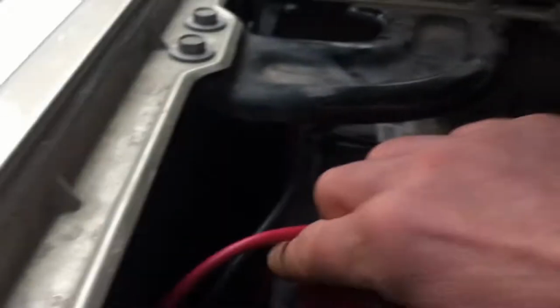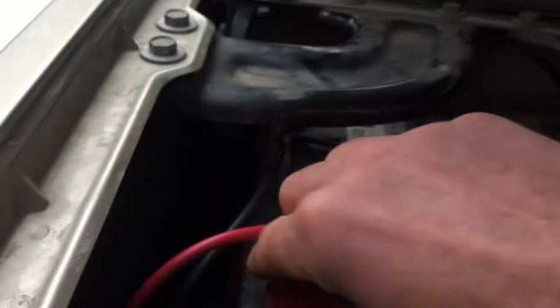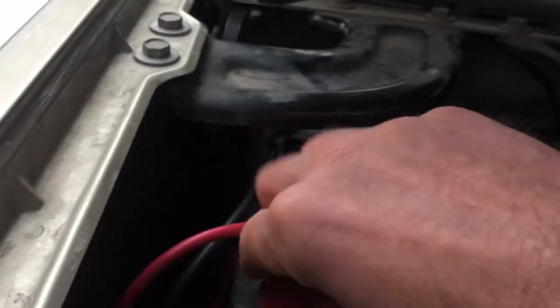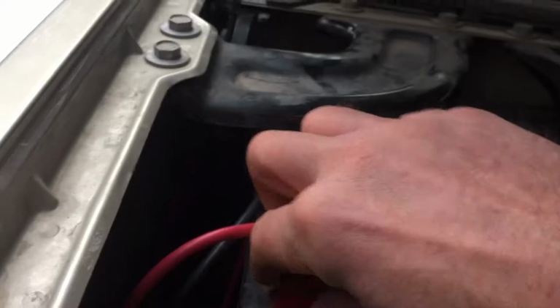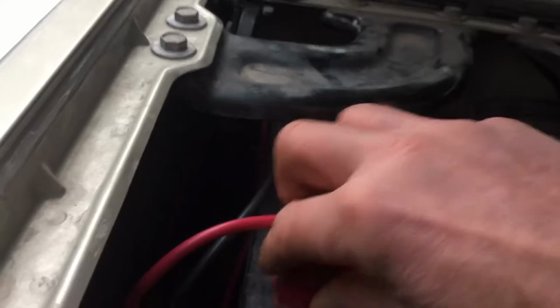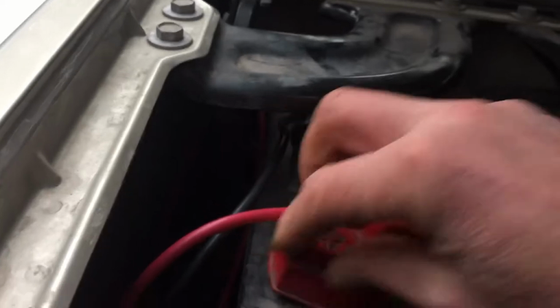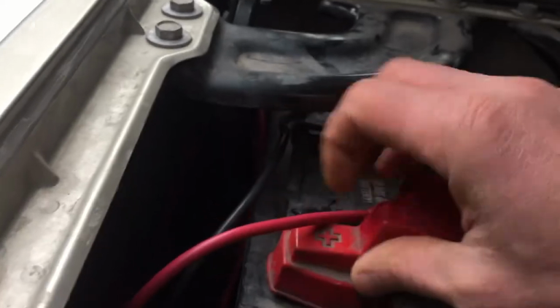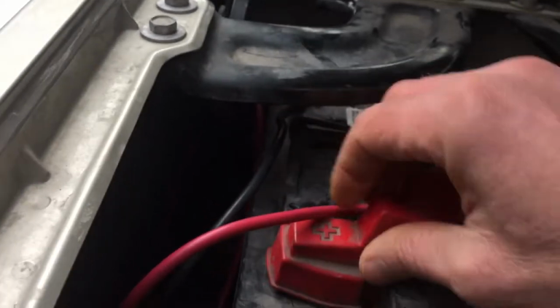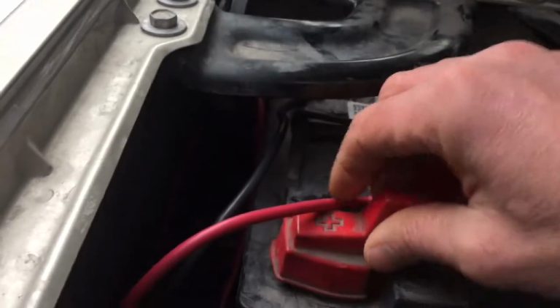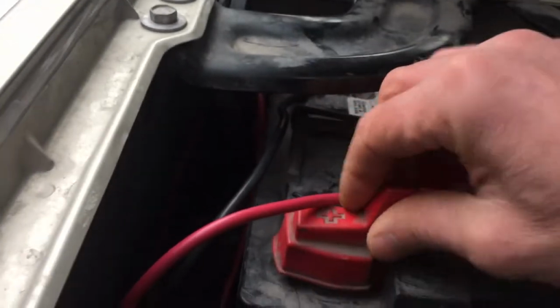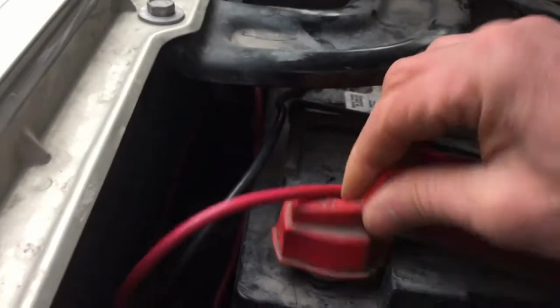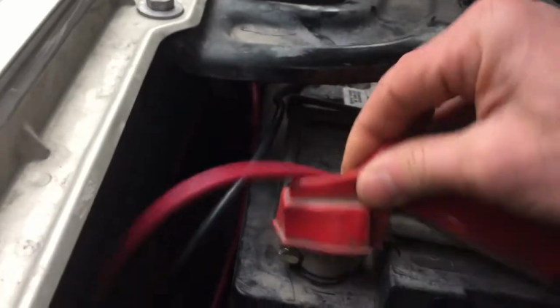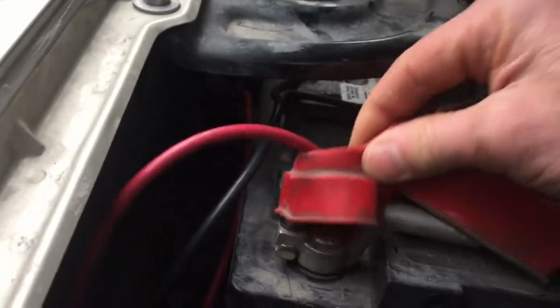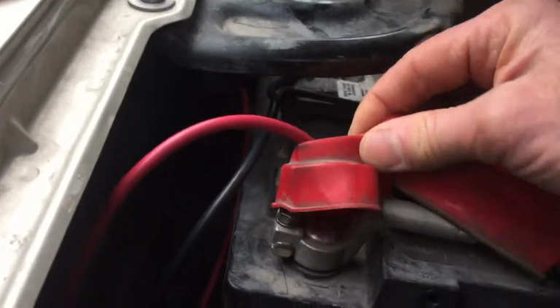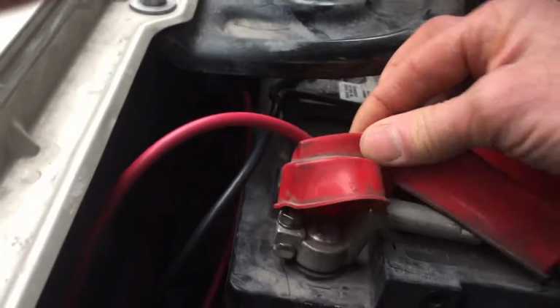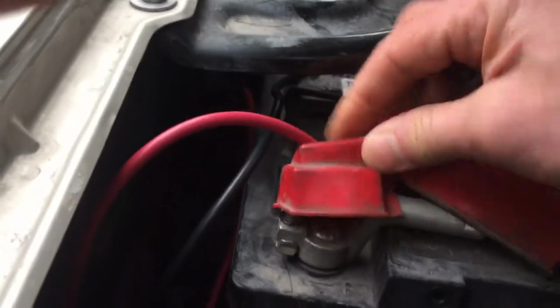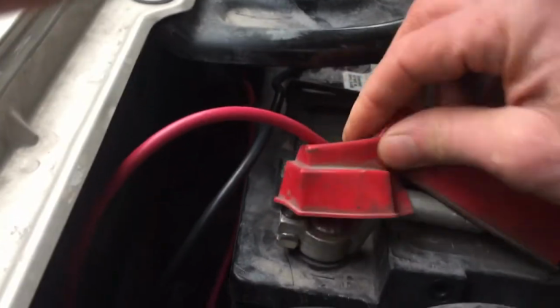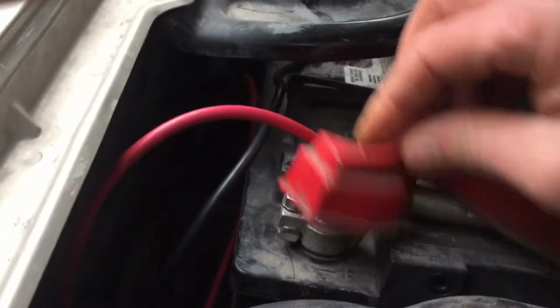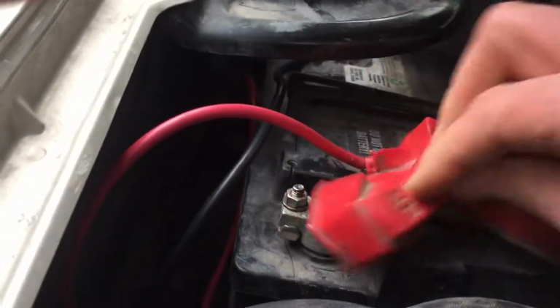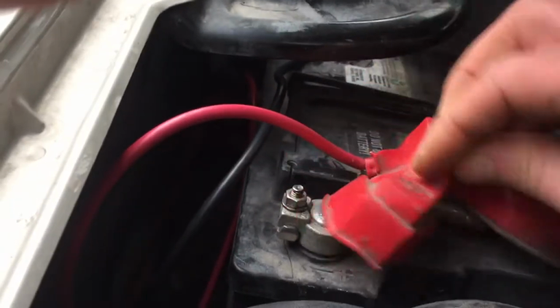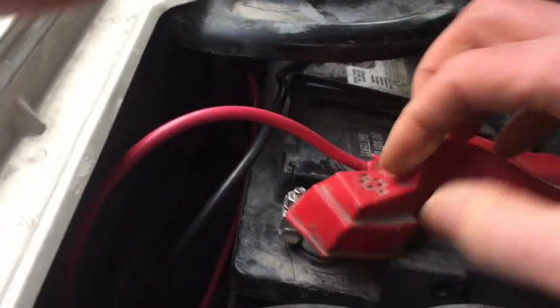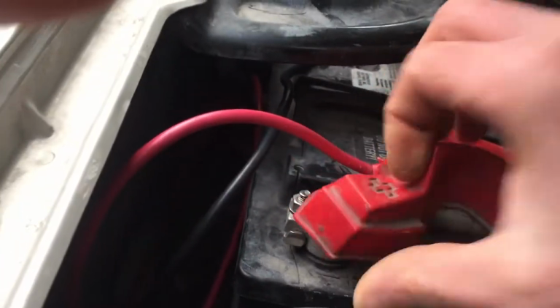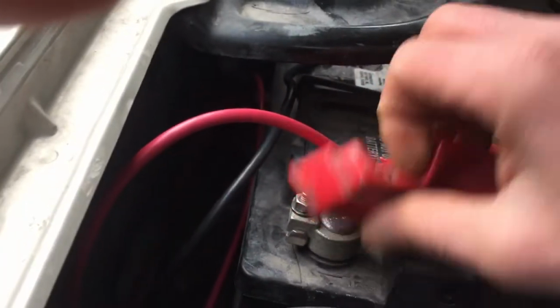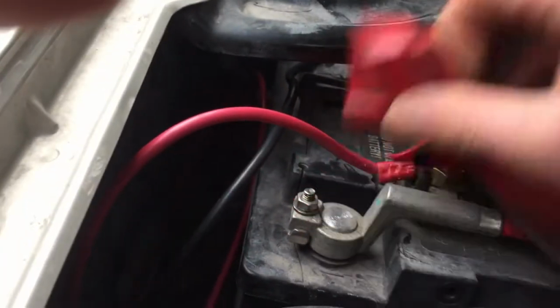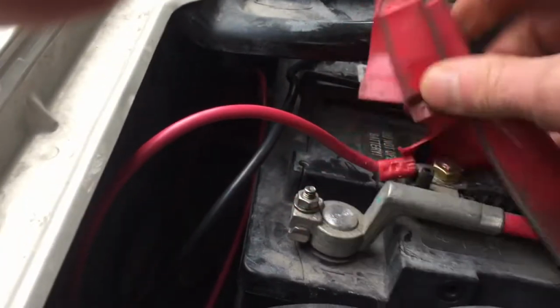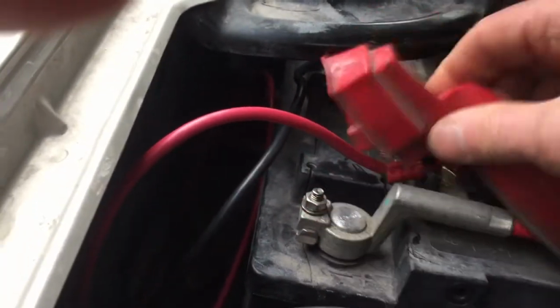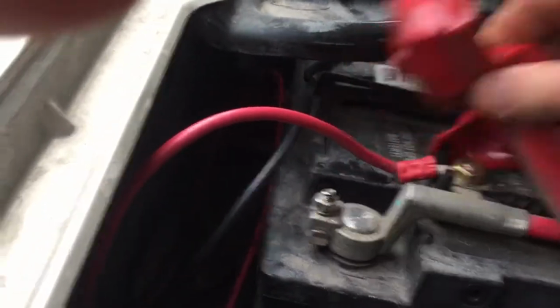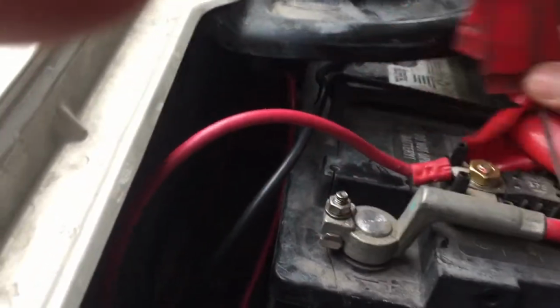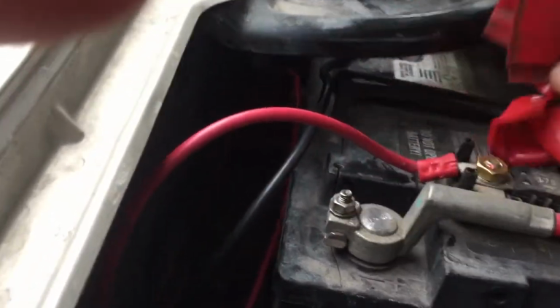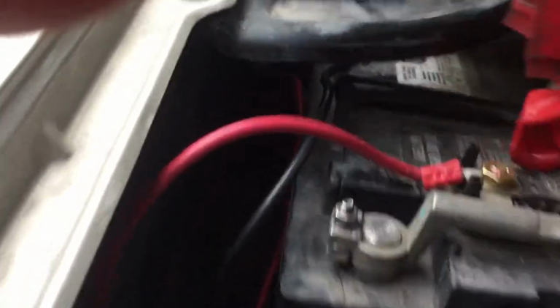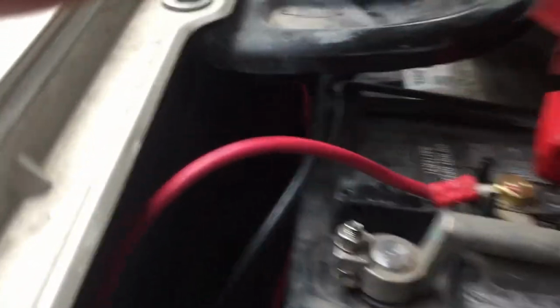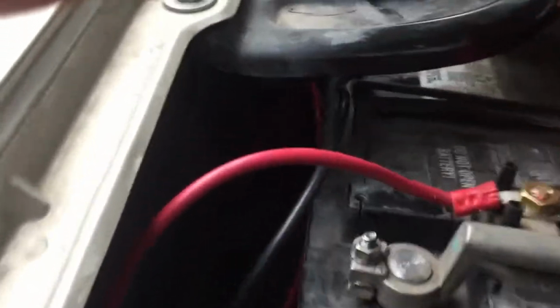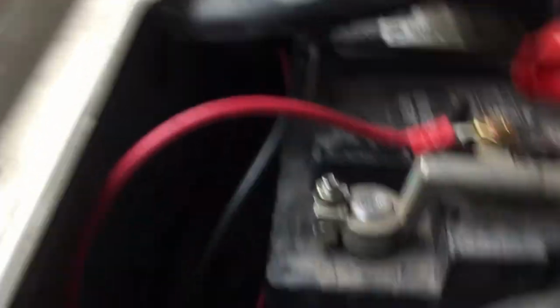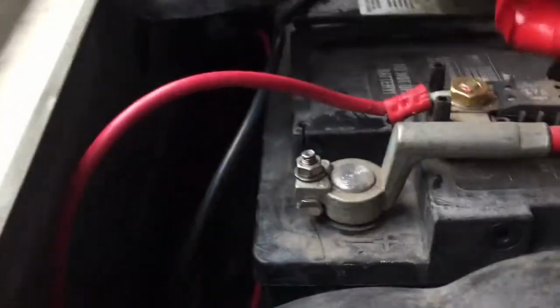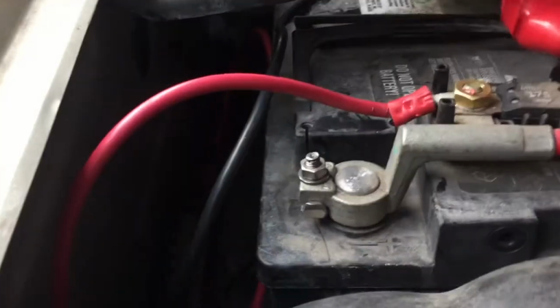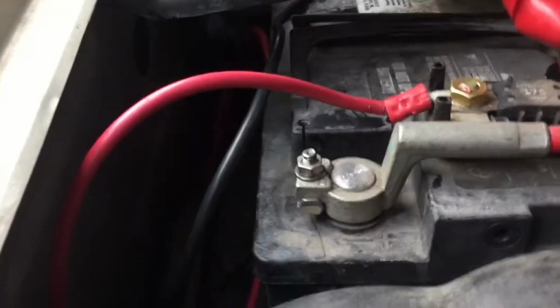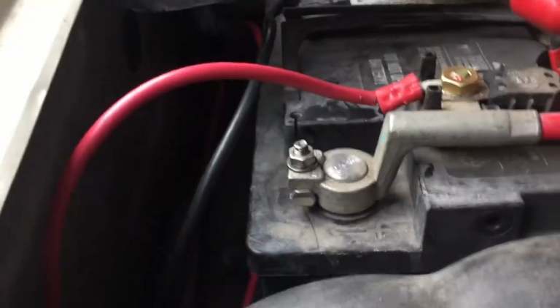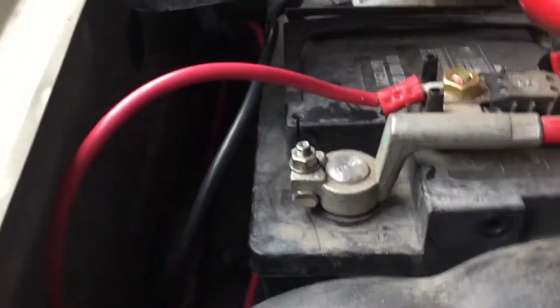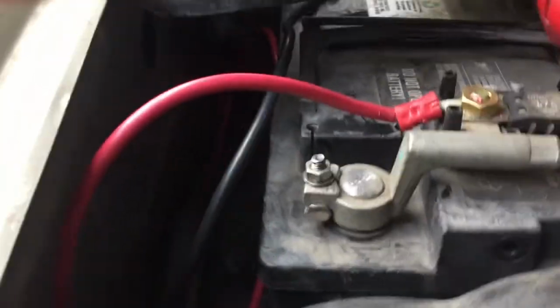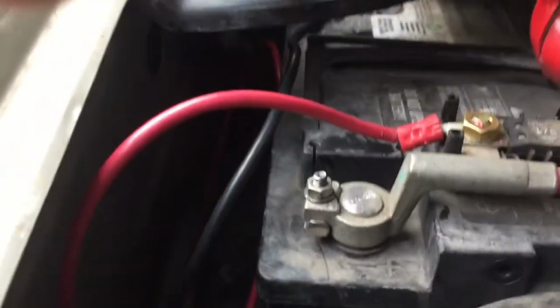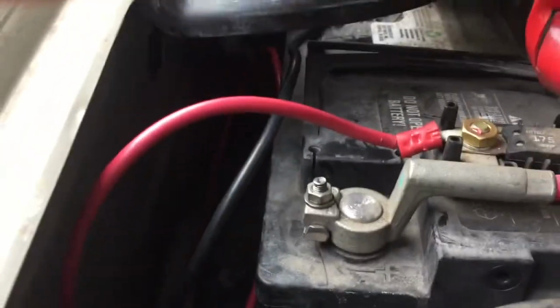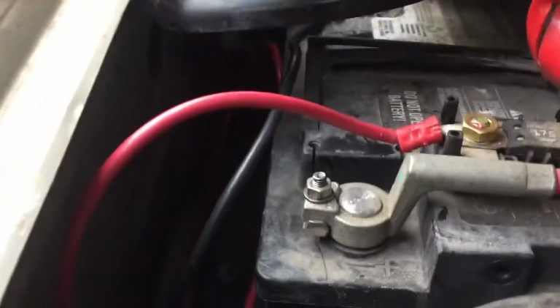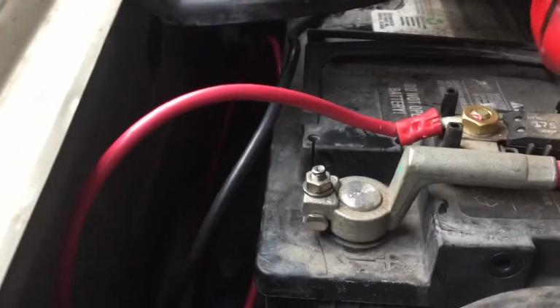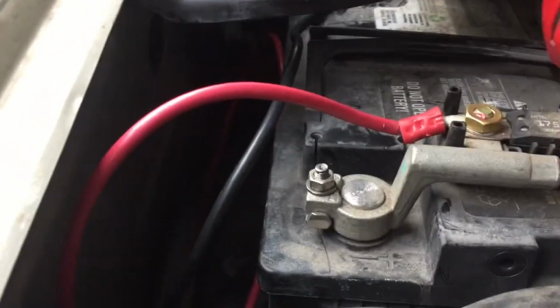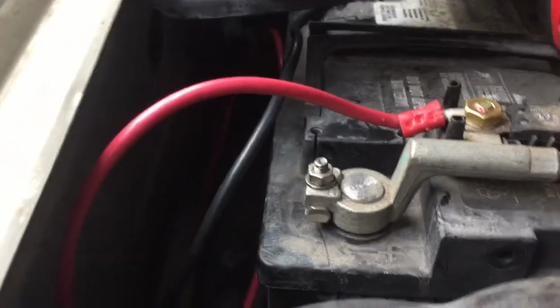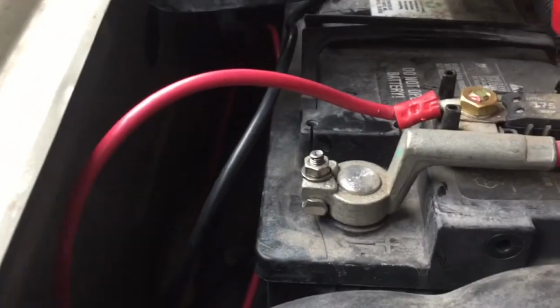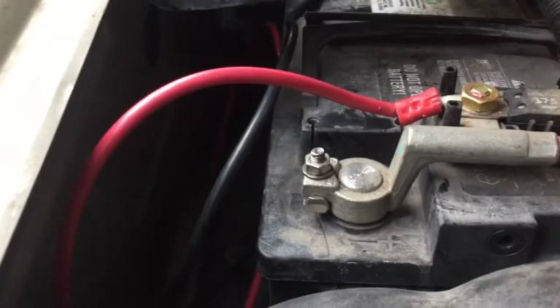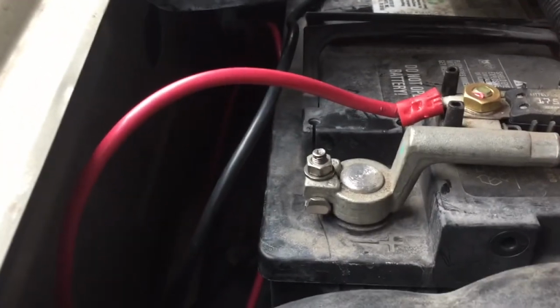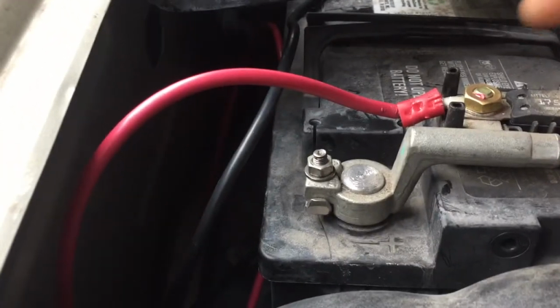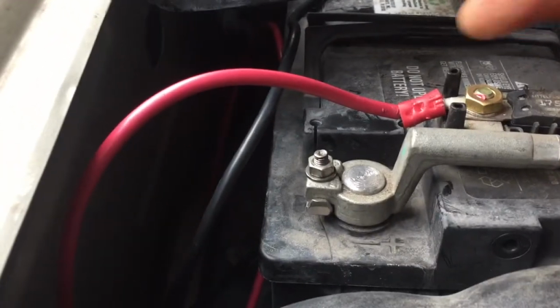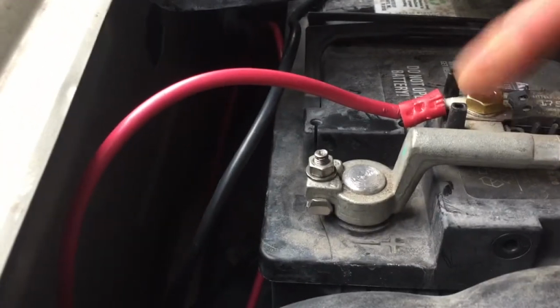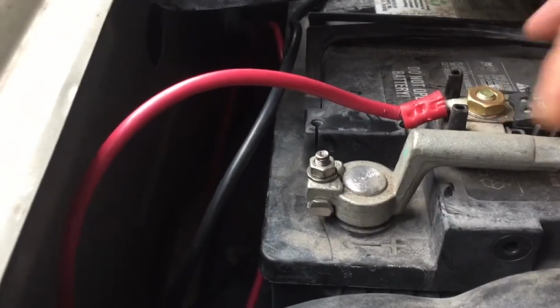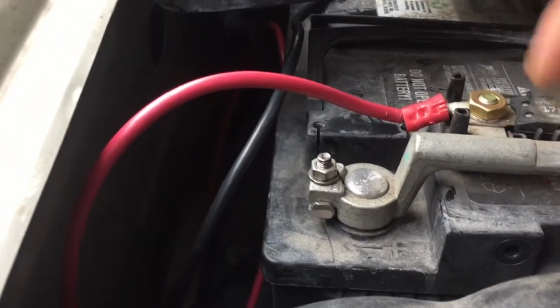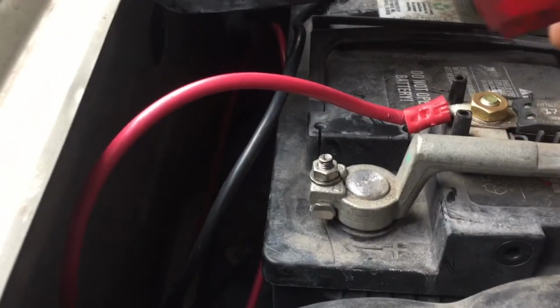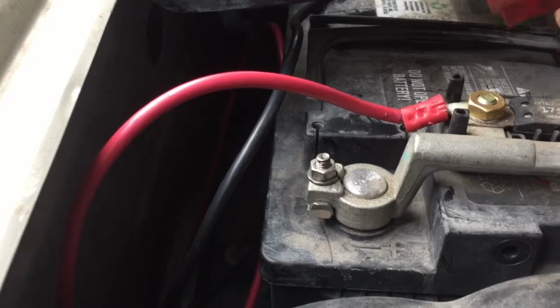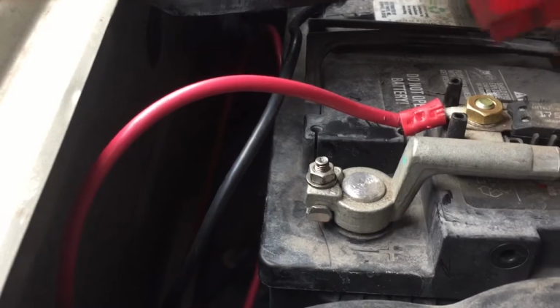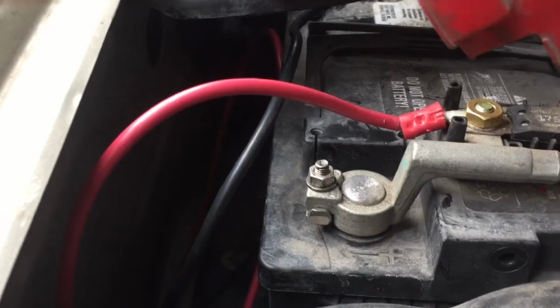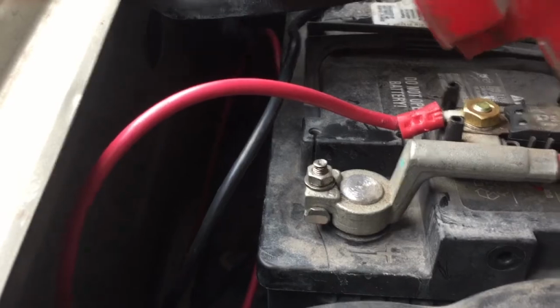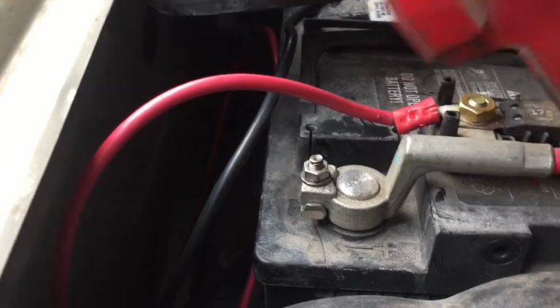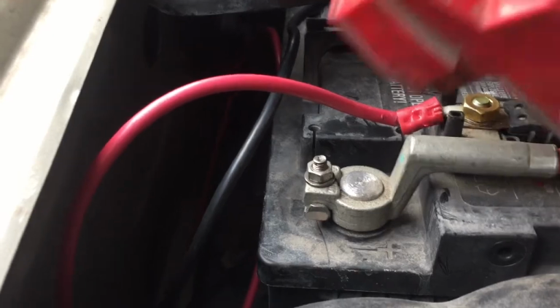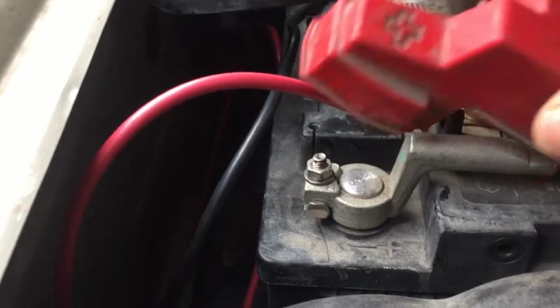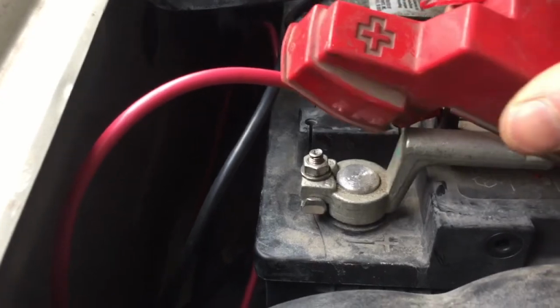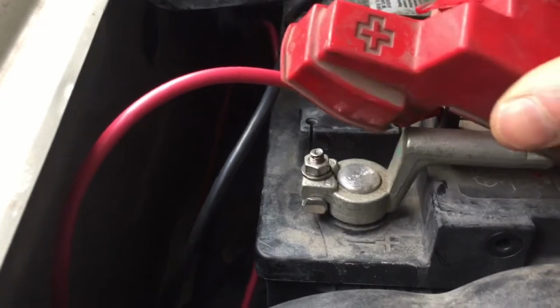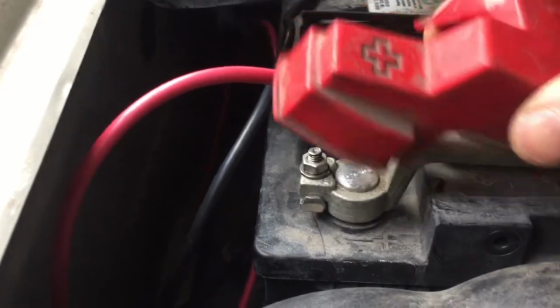Kind of hinky connections here — if anybody's got a tip on how to make this better, let me know. I just used an existing nut and kind of made it work.